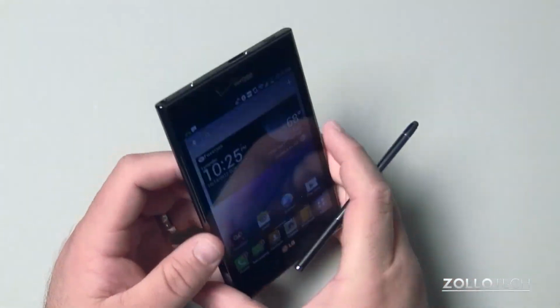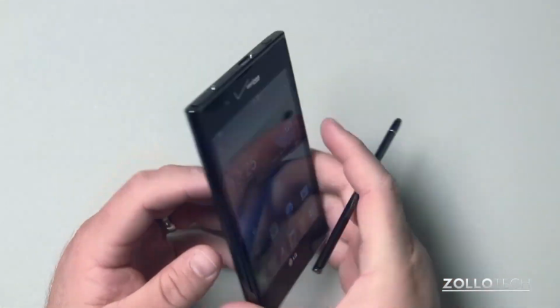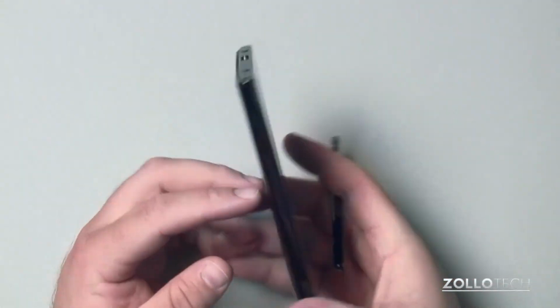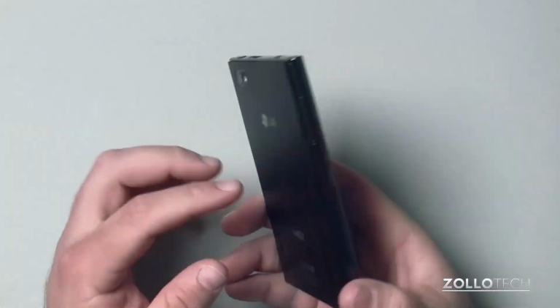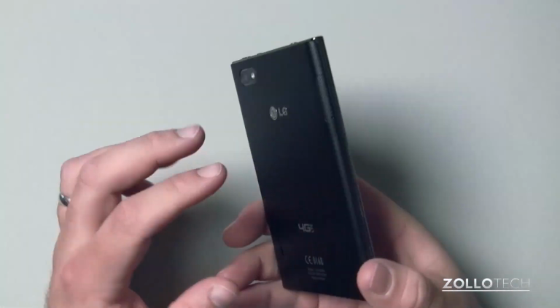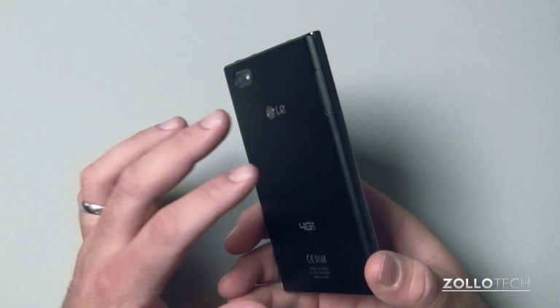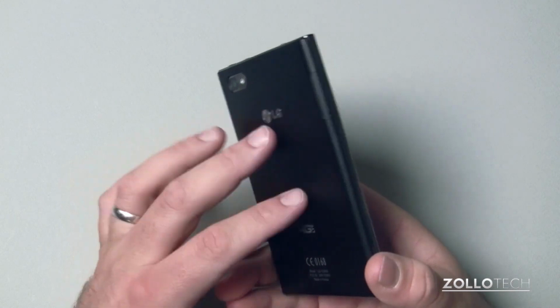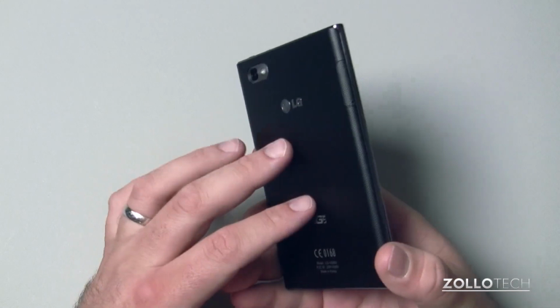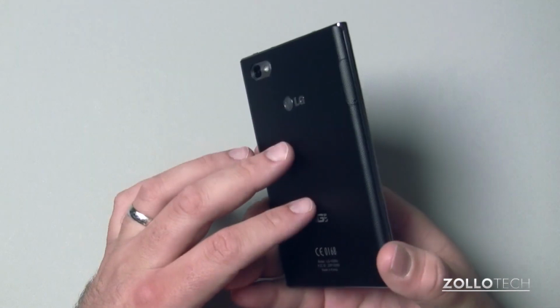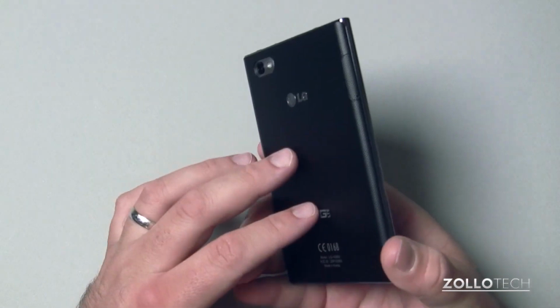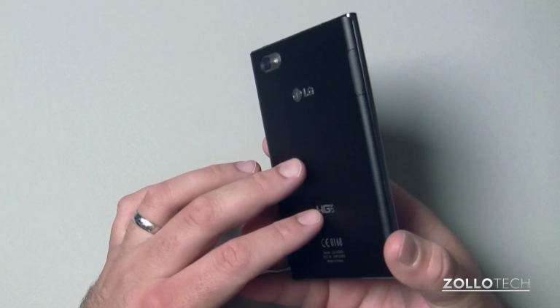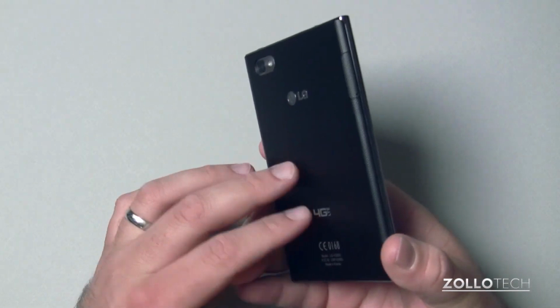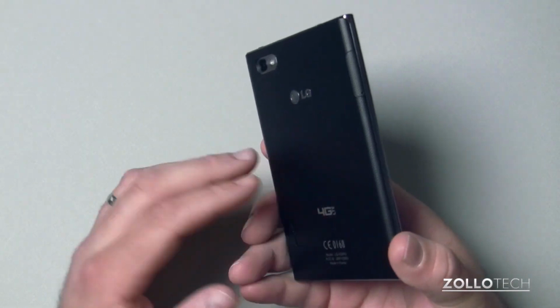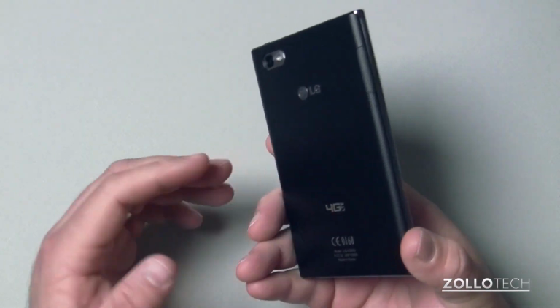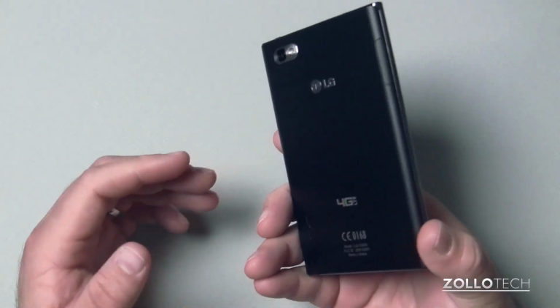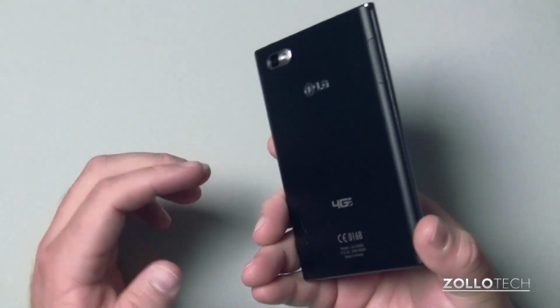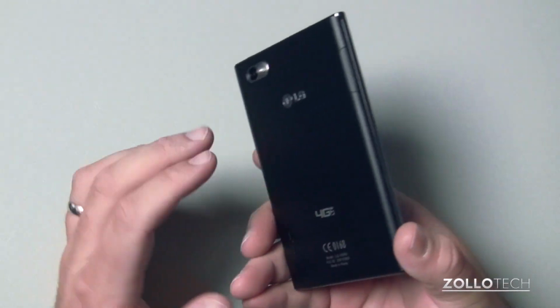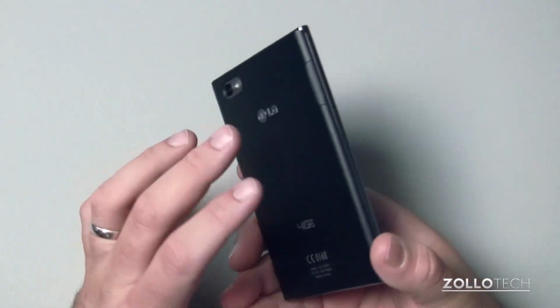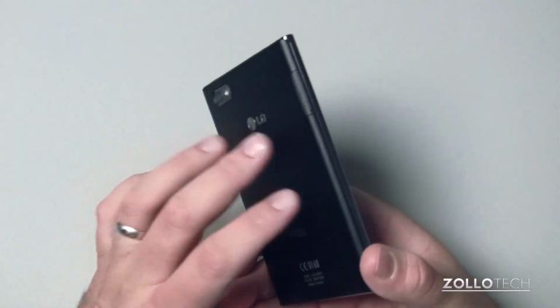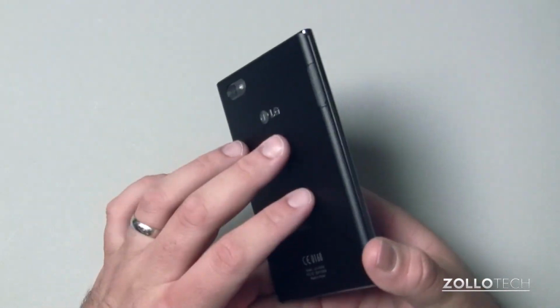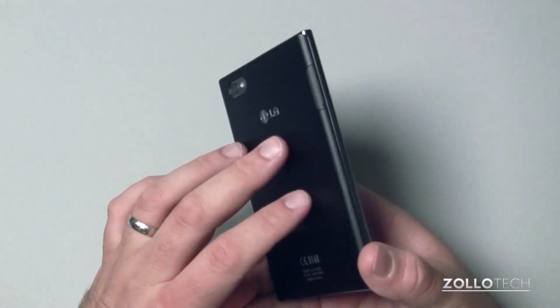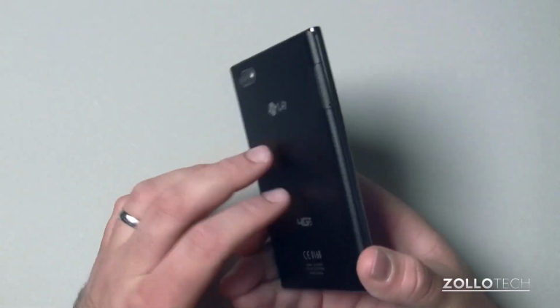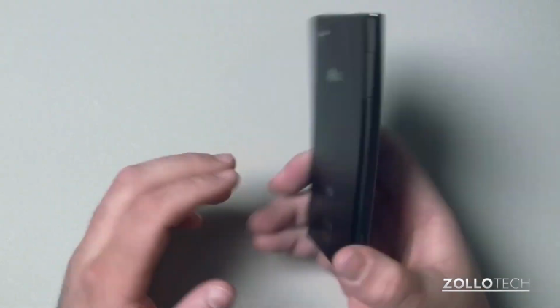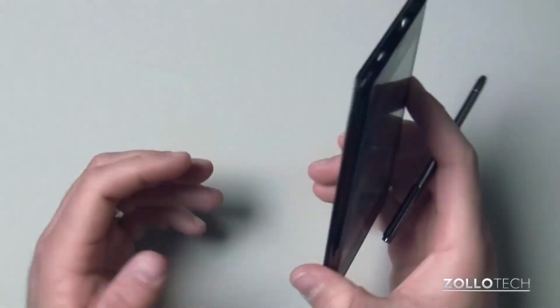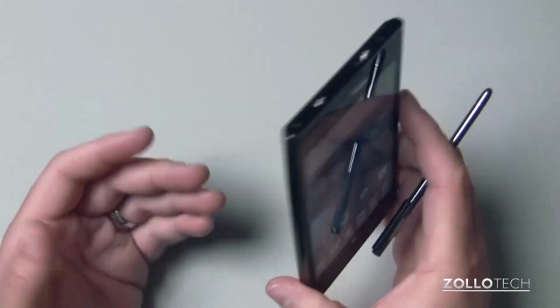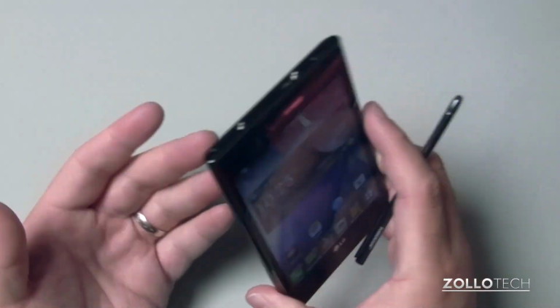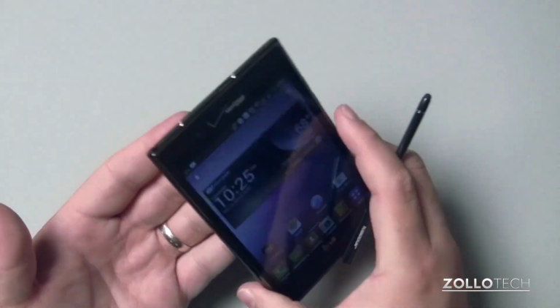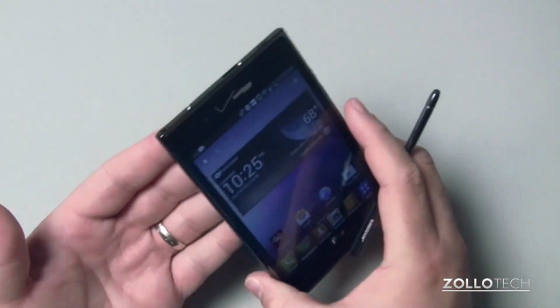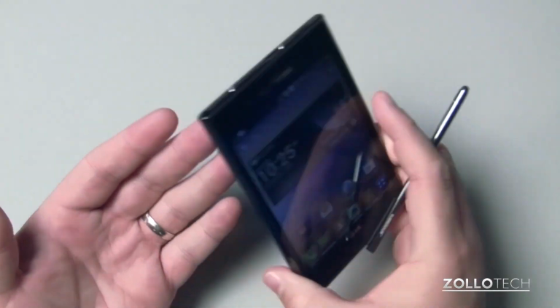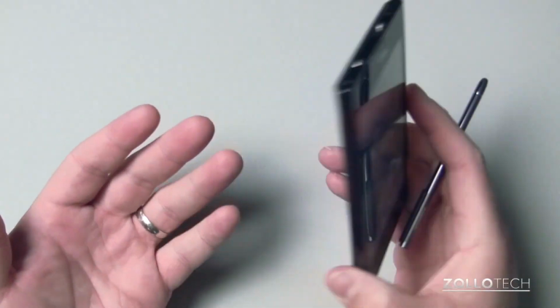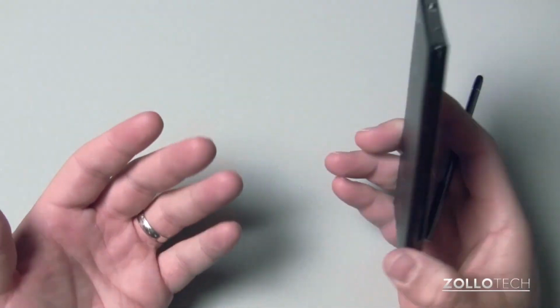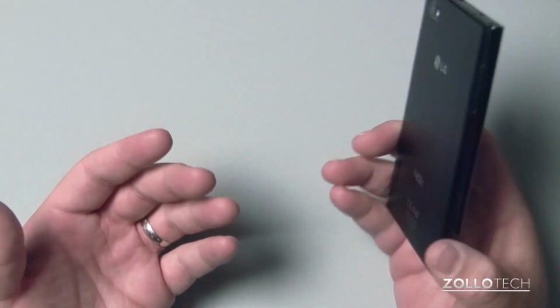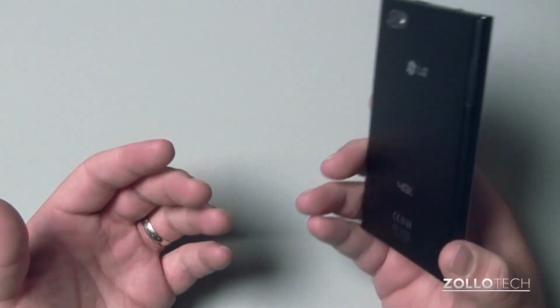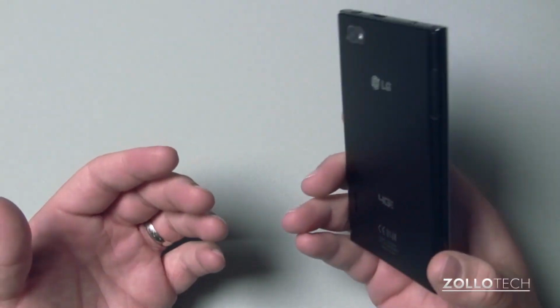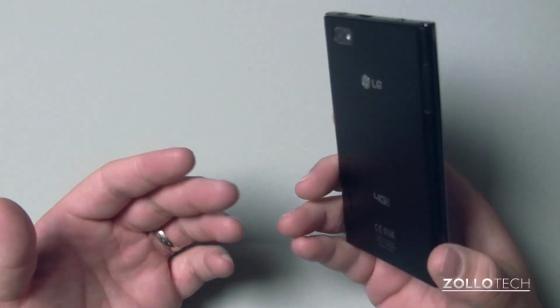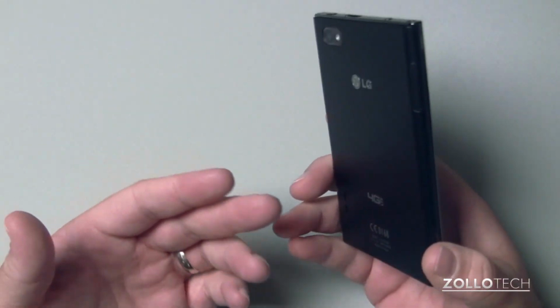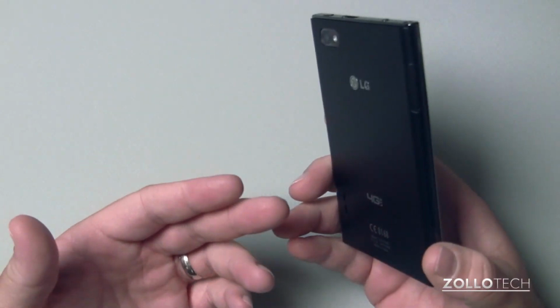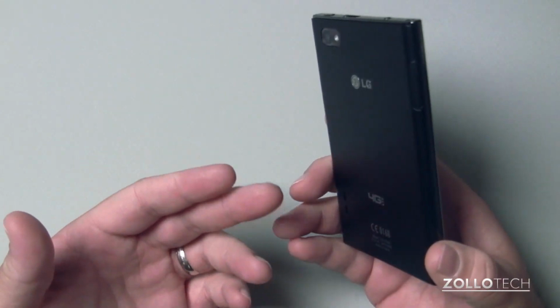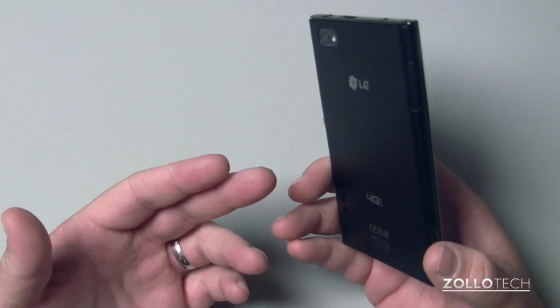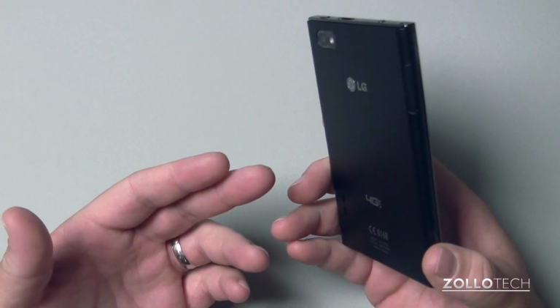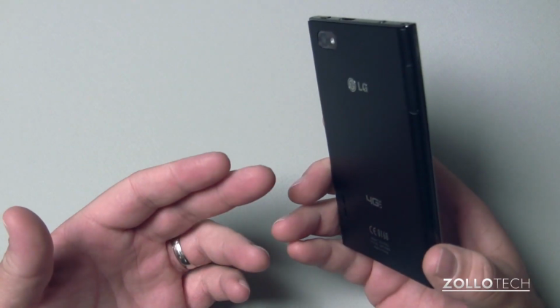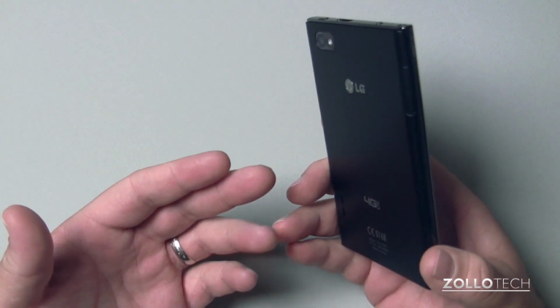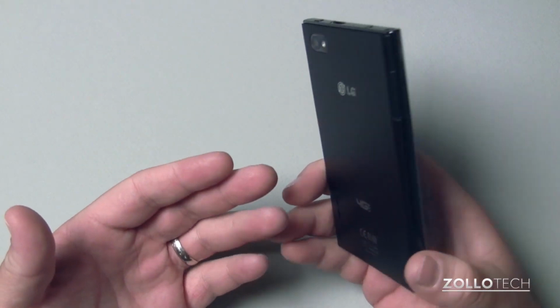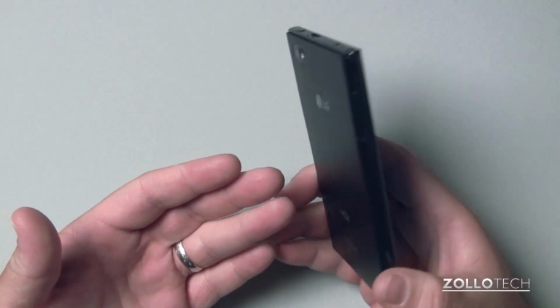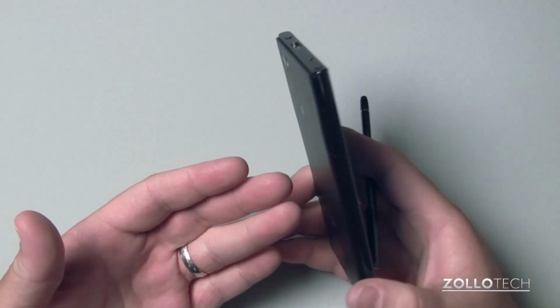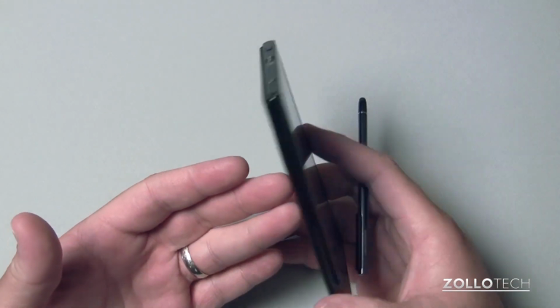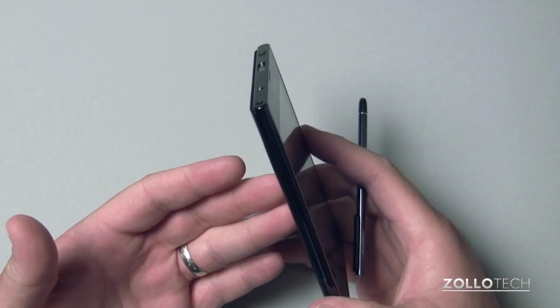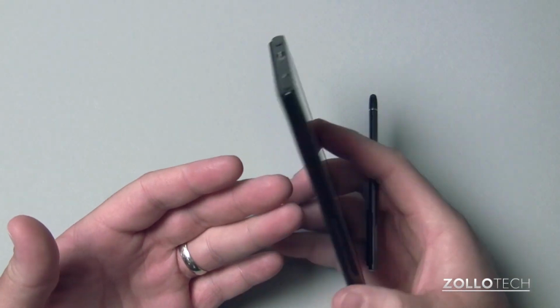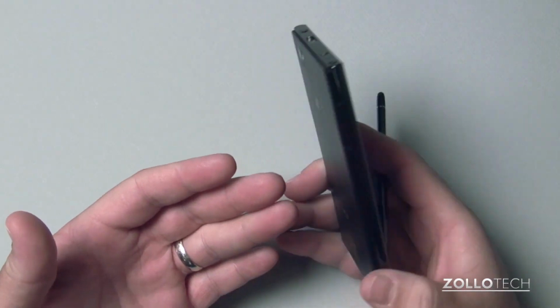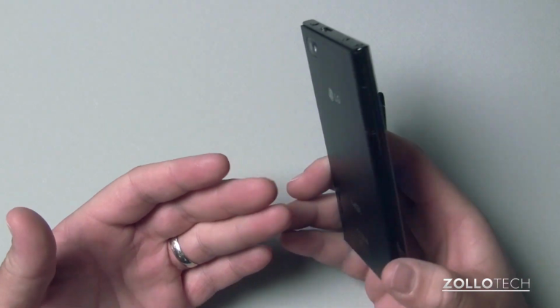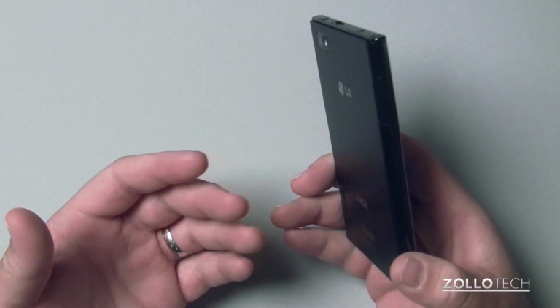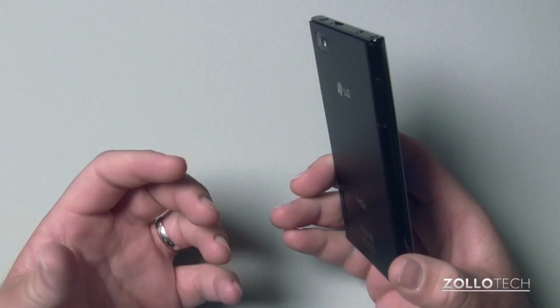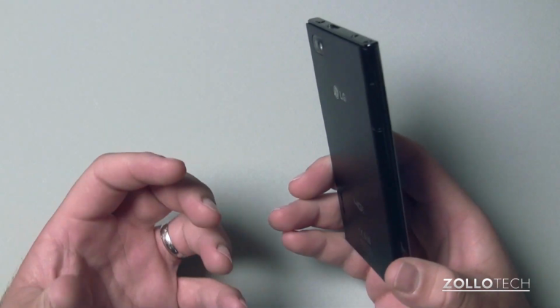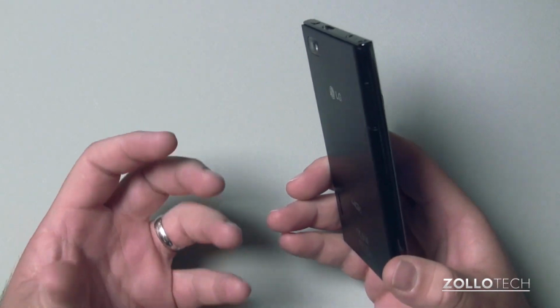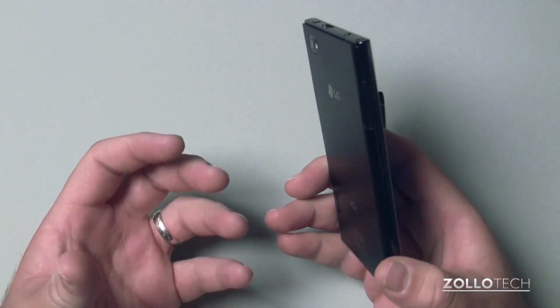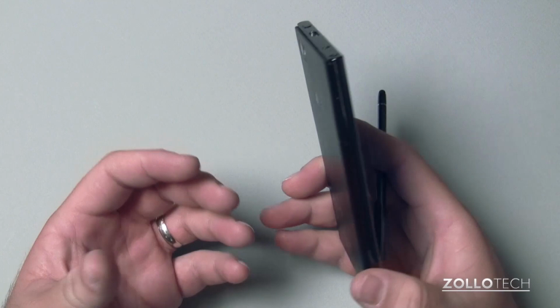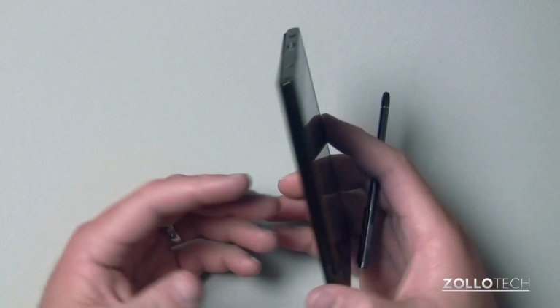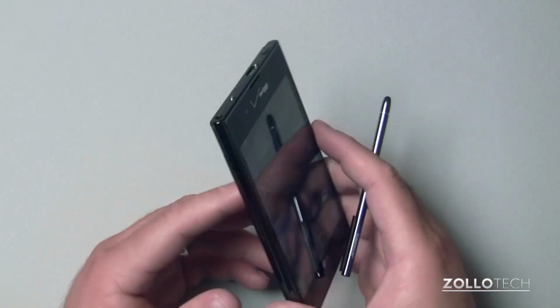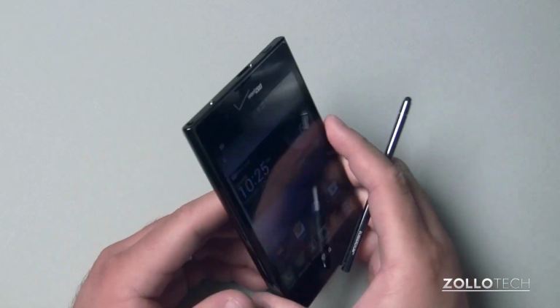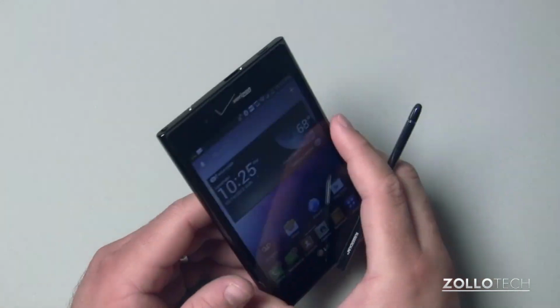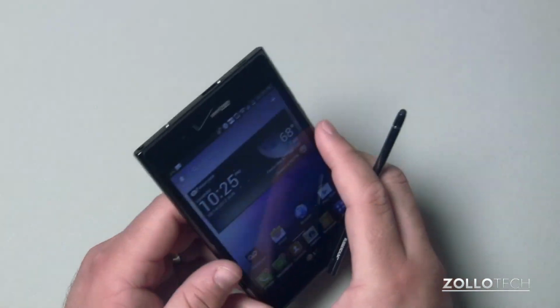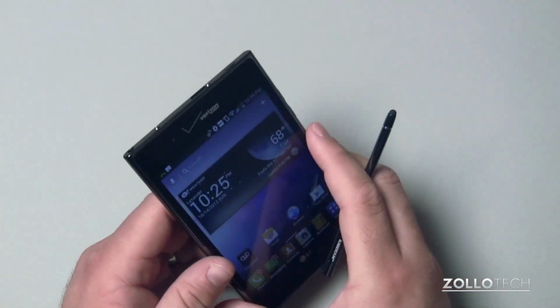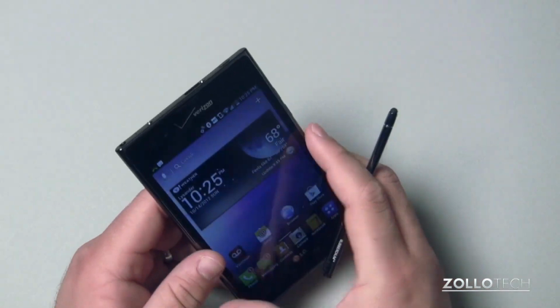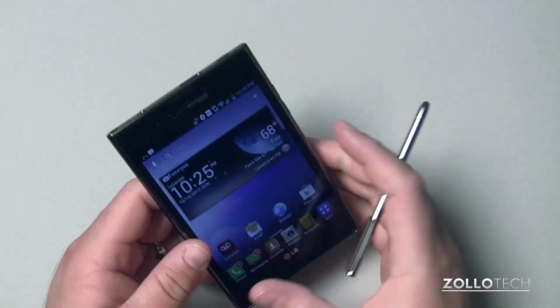It does have NFC built in on the back, so you can use your NFC tags or whatever you may want to use.